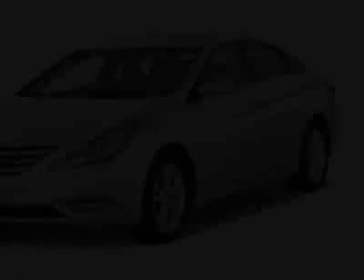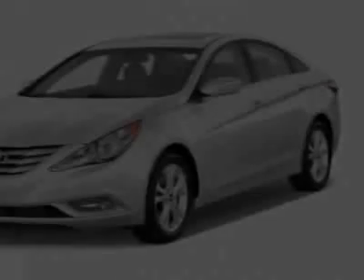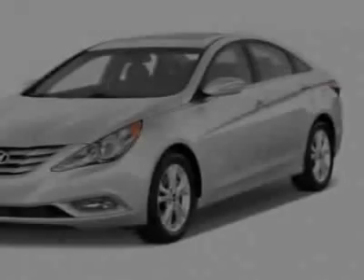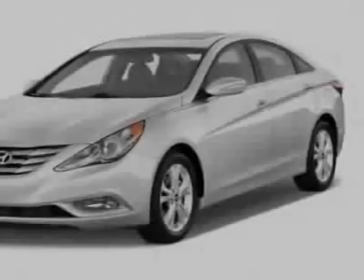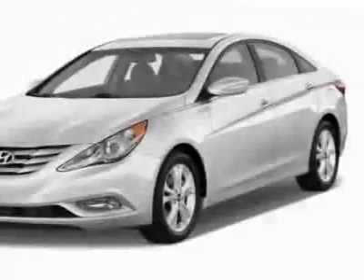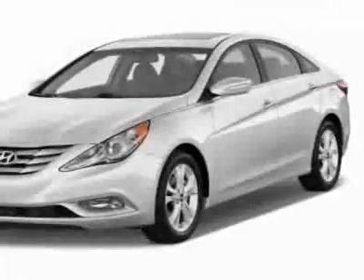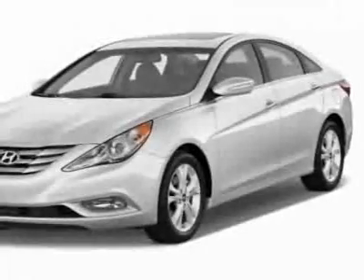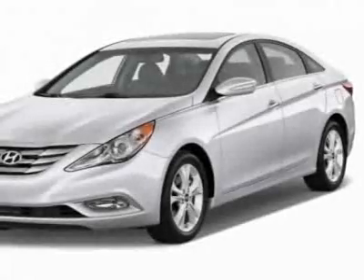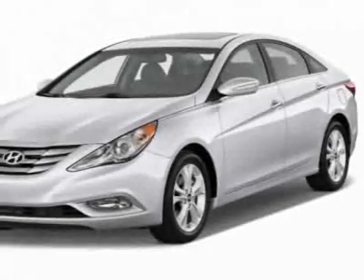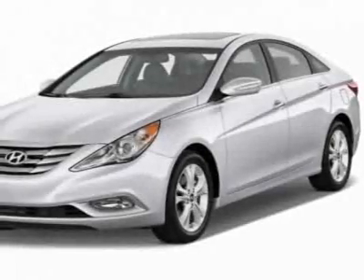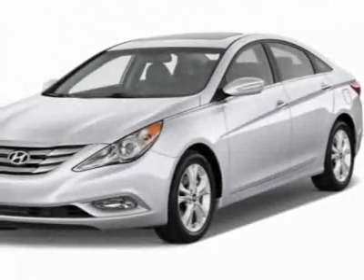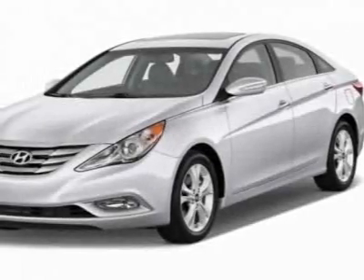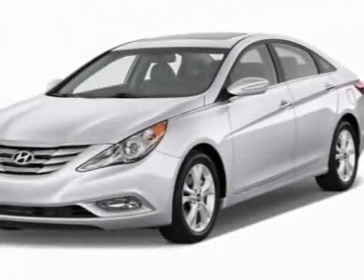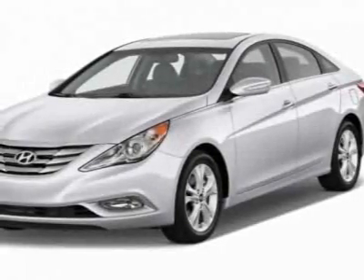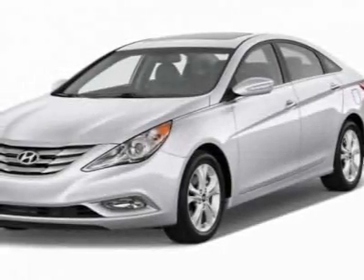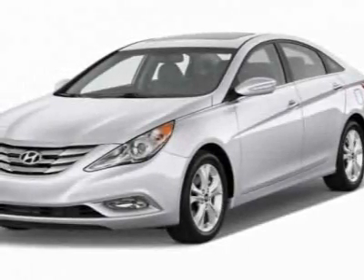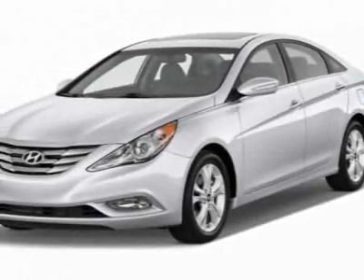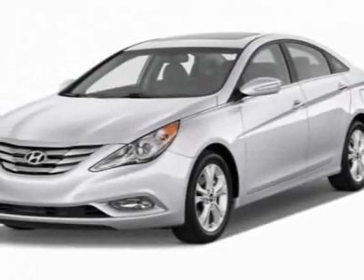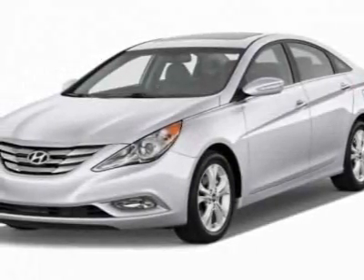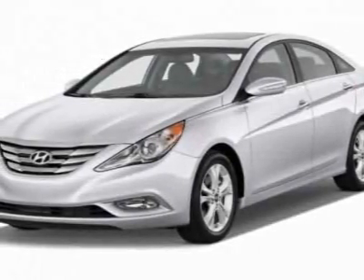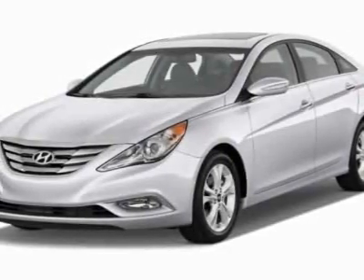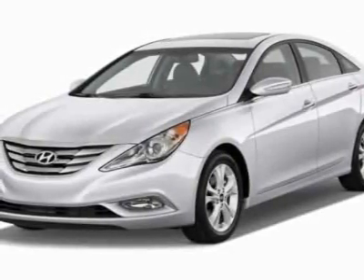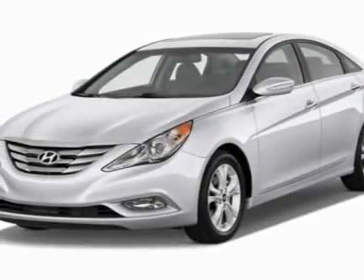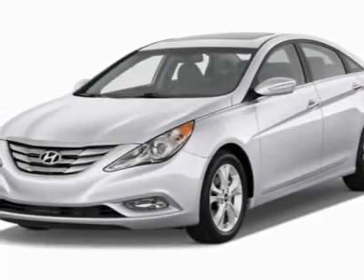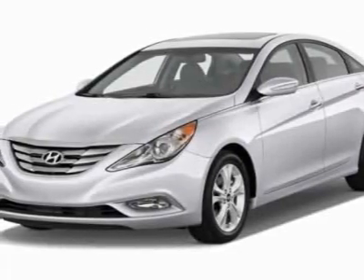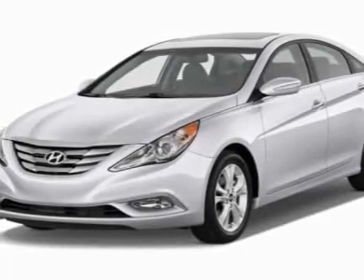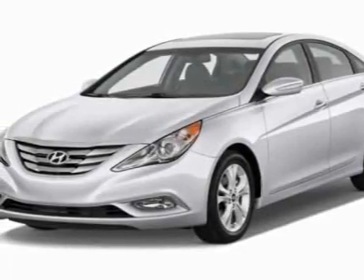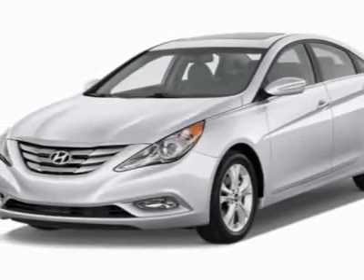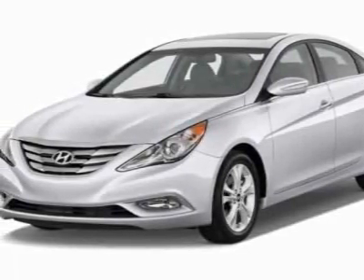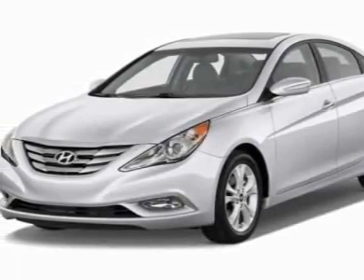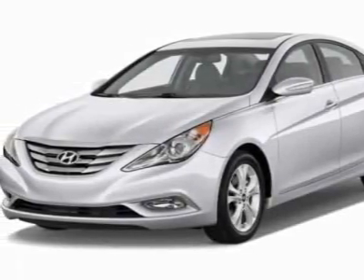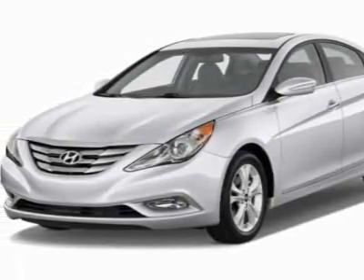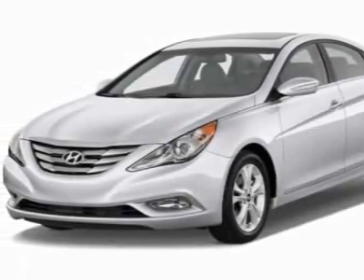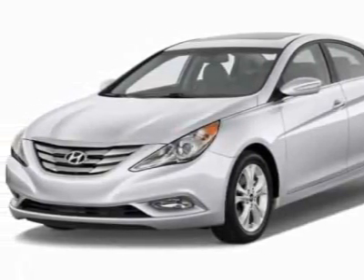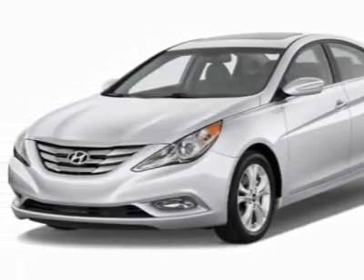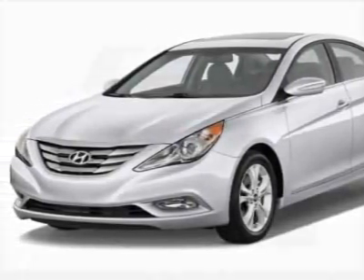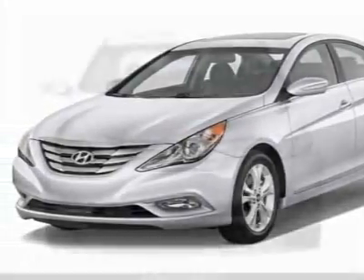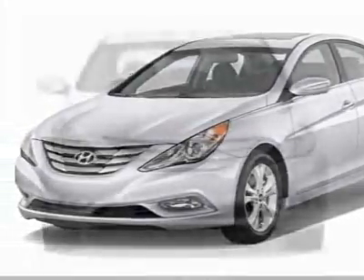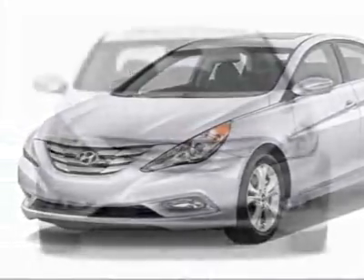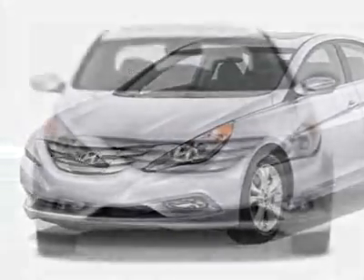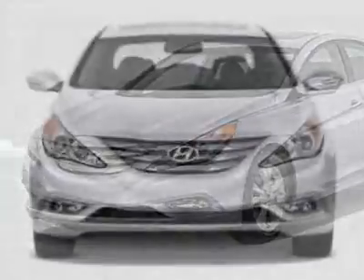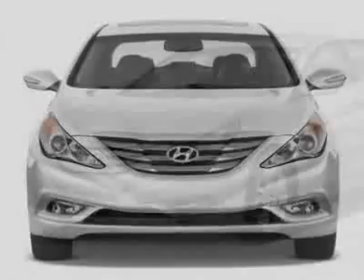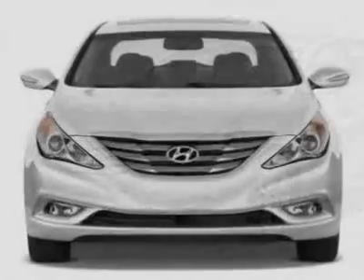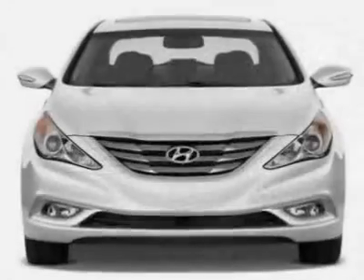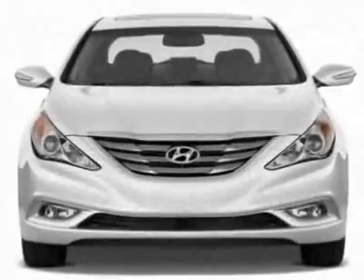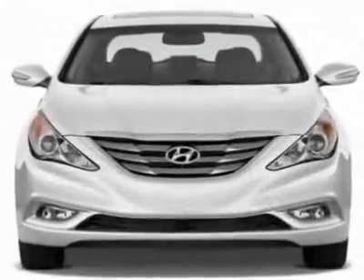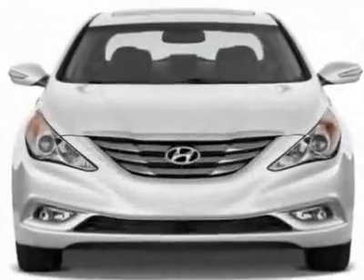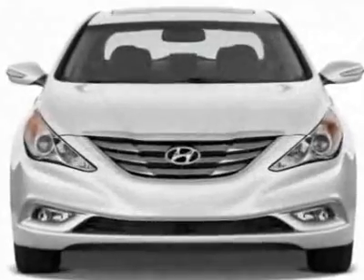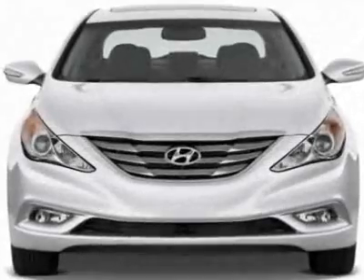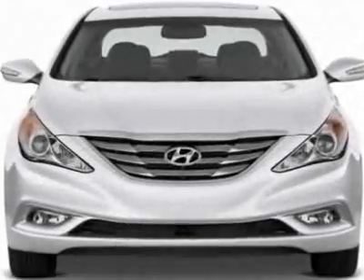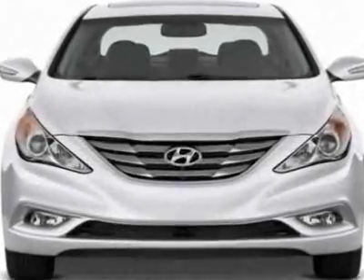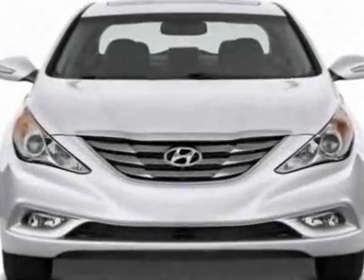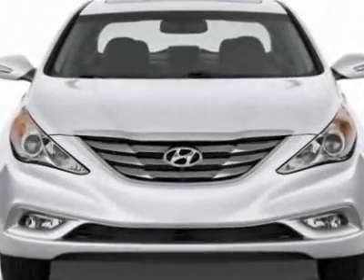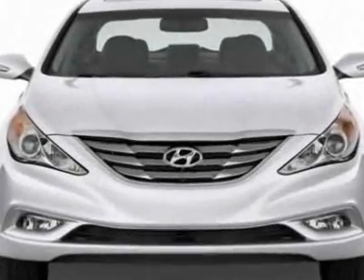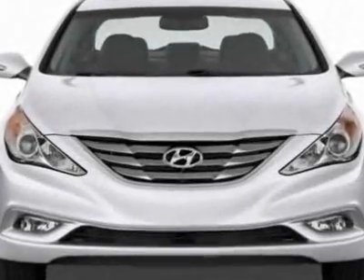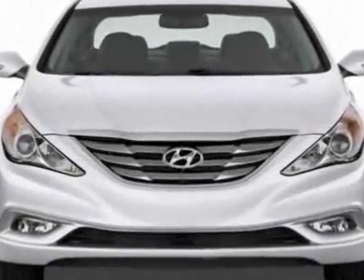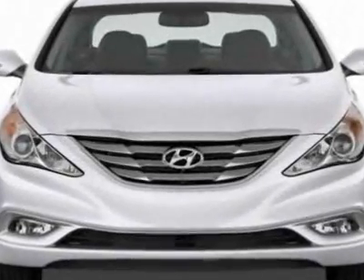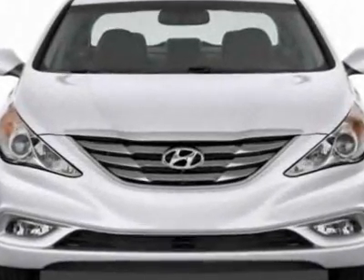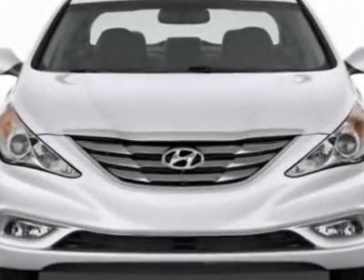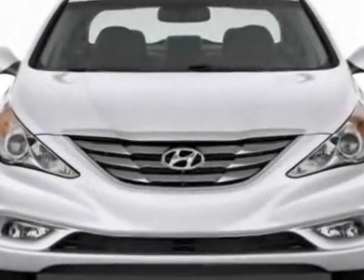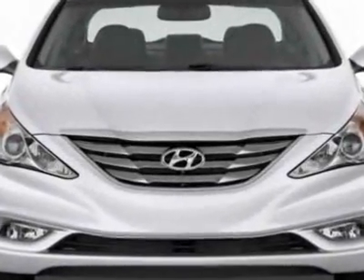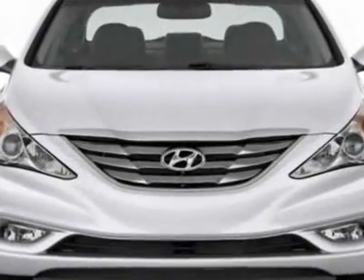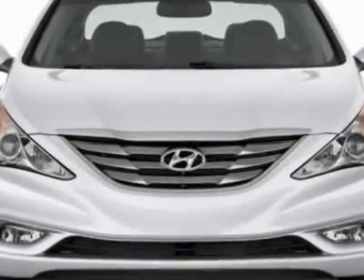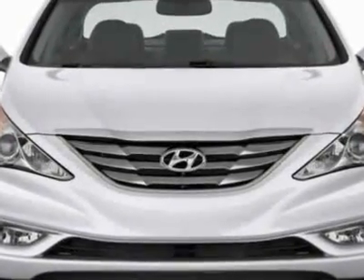Come take a look at this new 2012 Hyundai Sonata. For your protection, this vehicle has a full factory warranty.